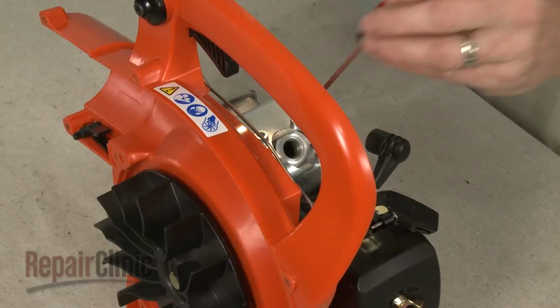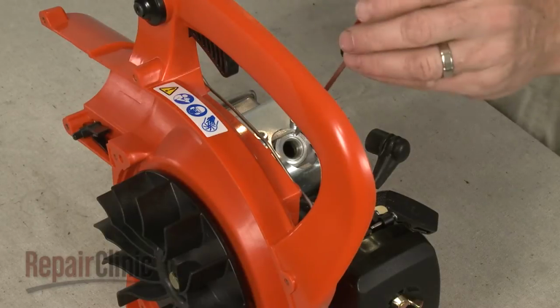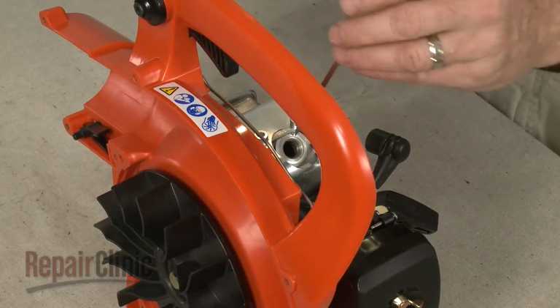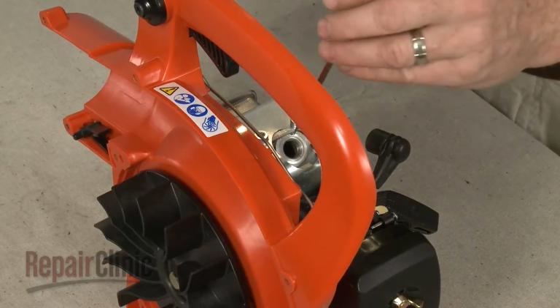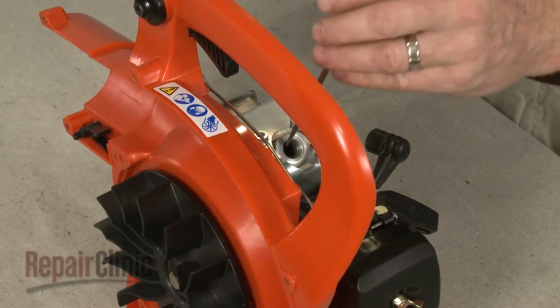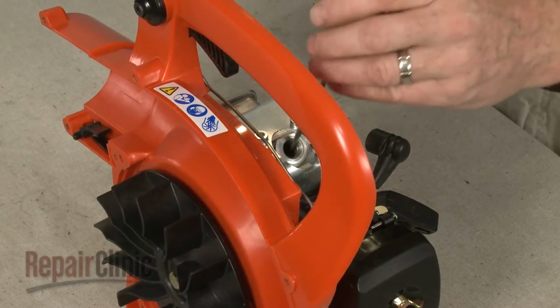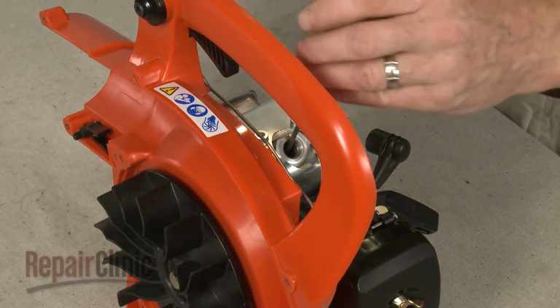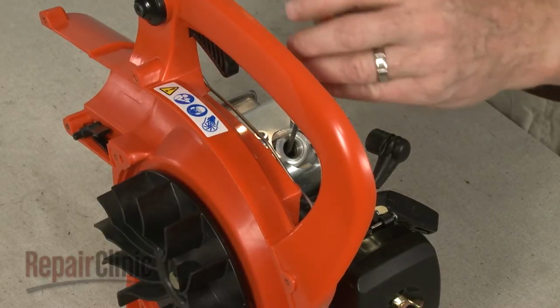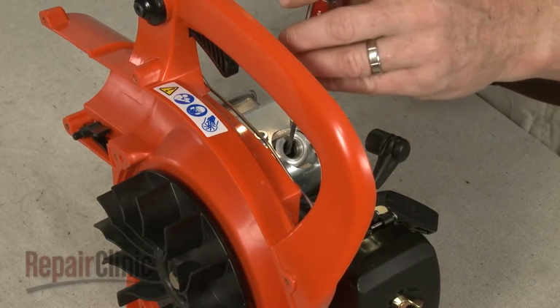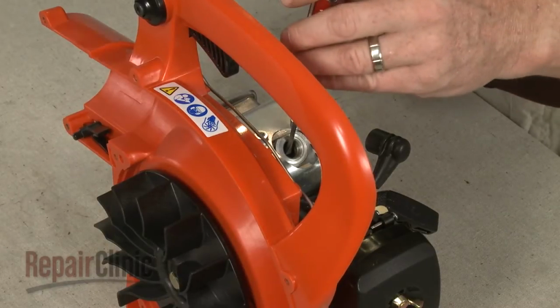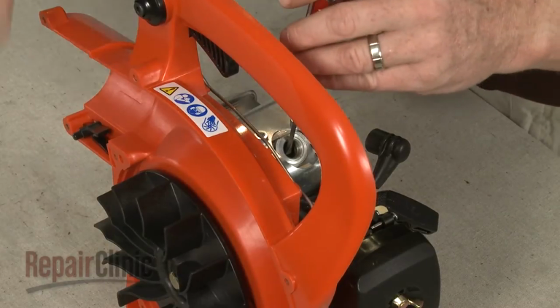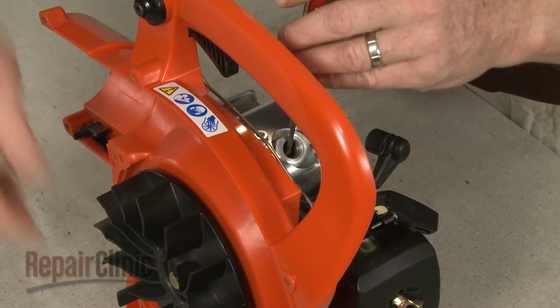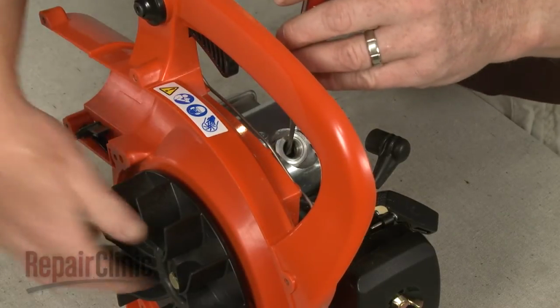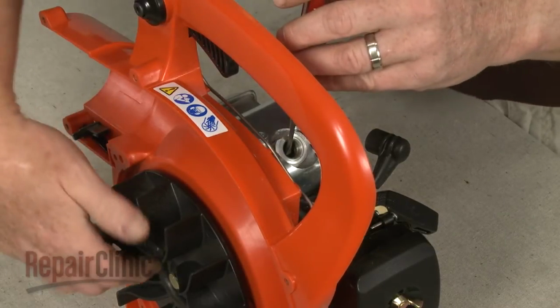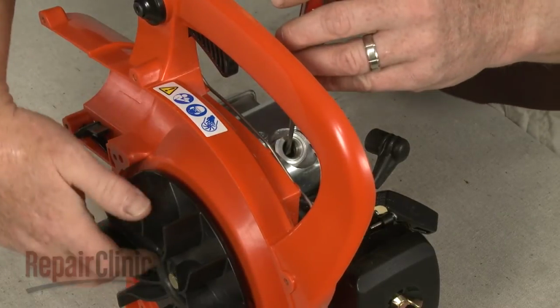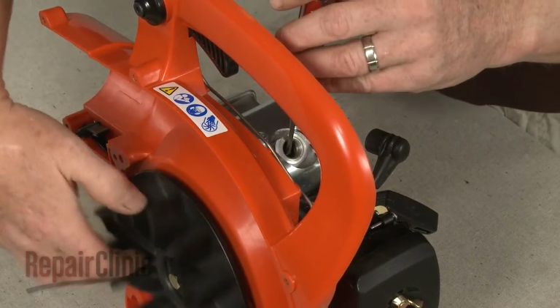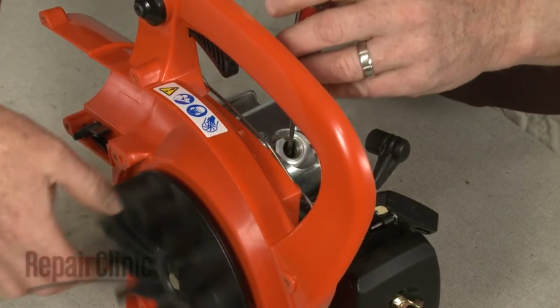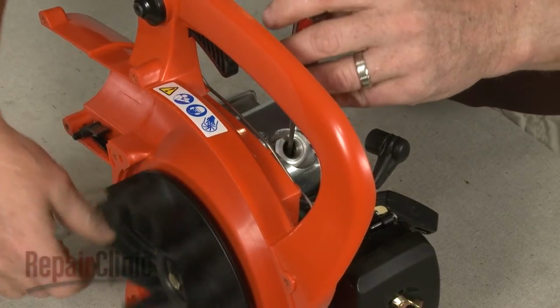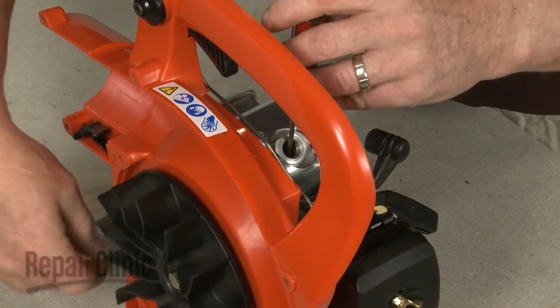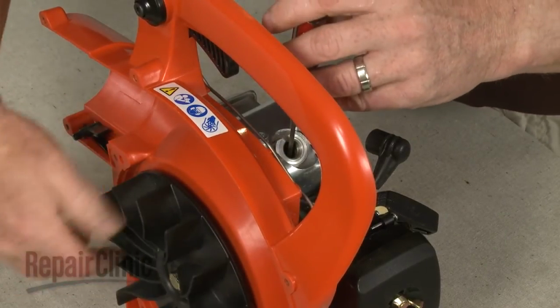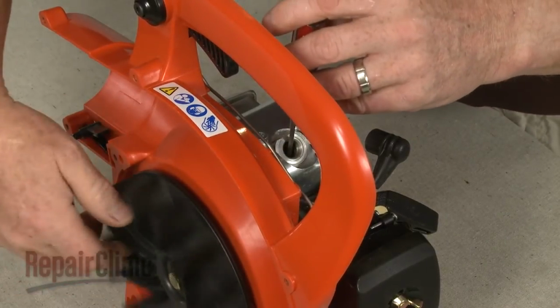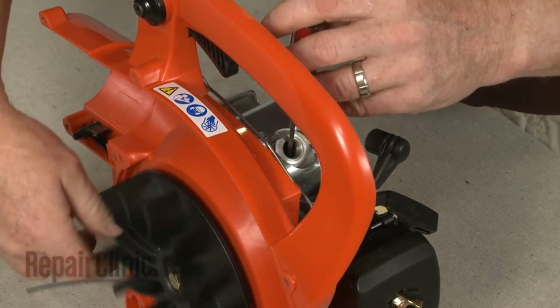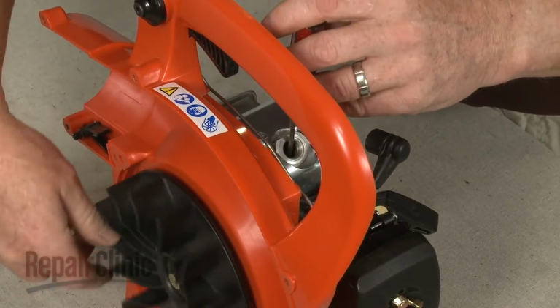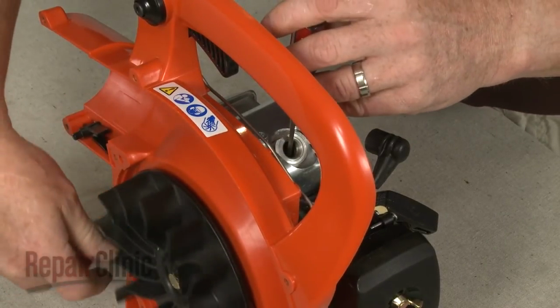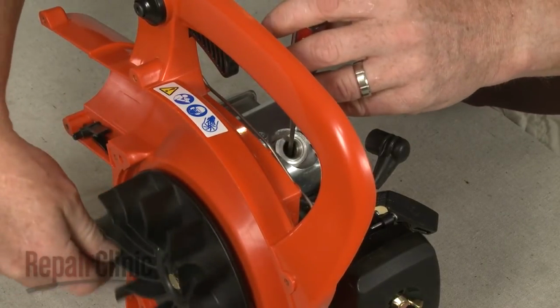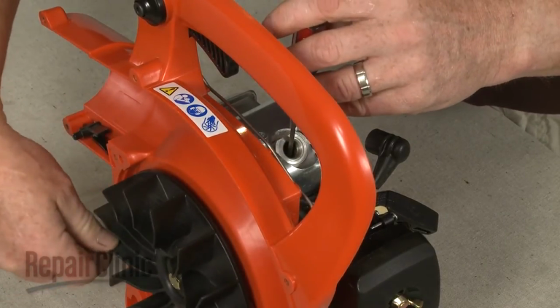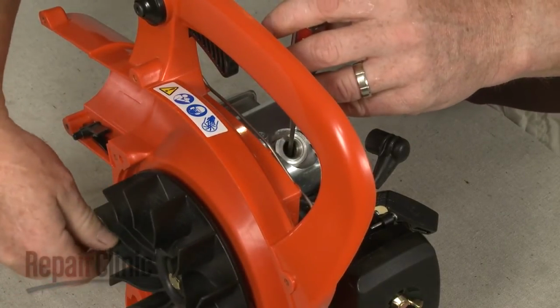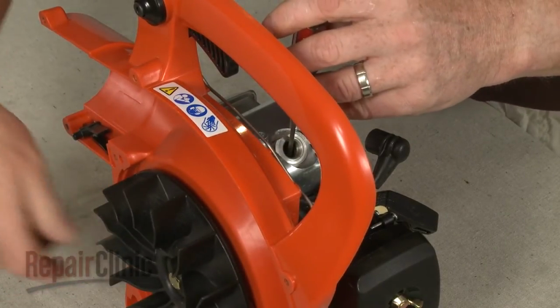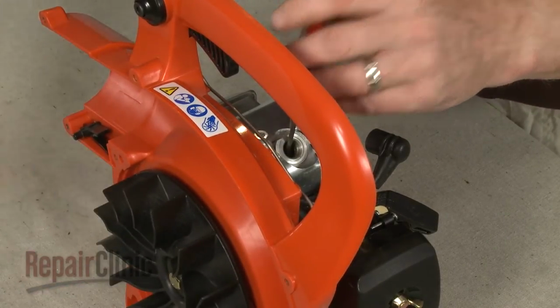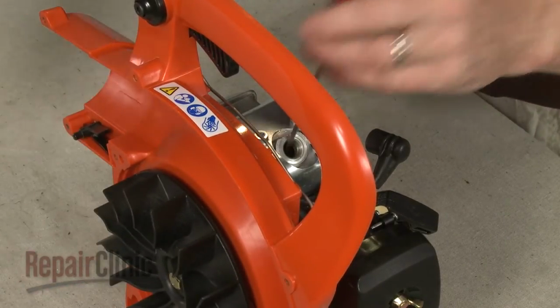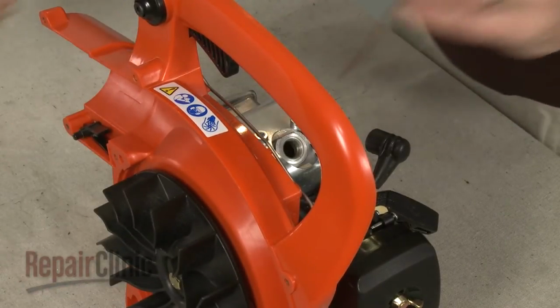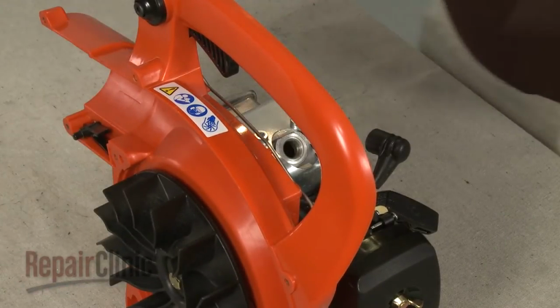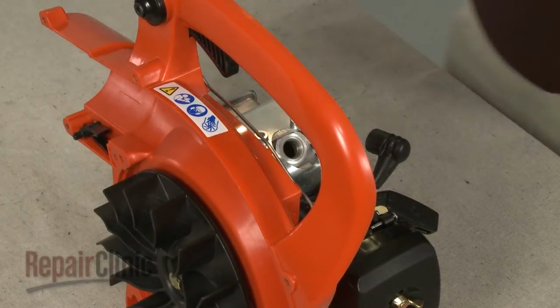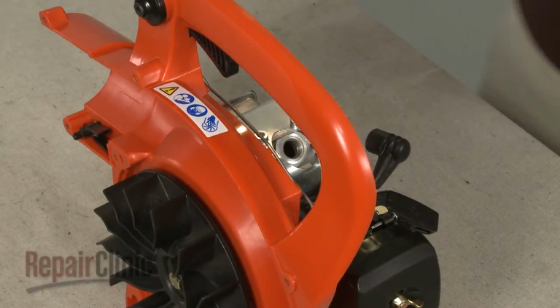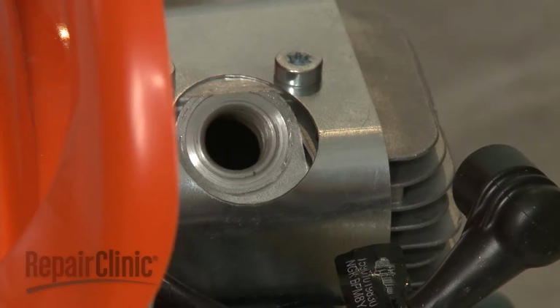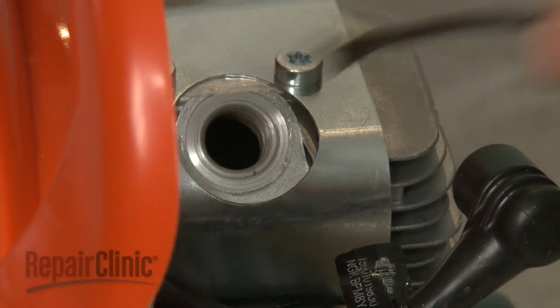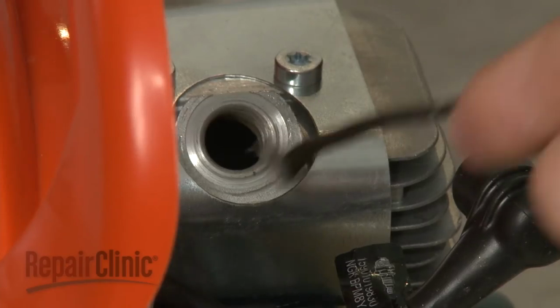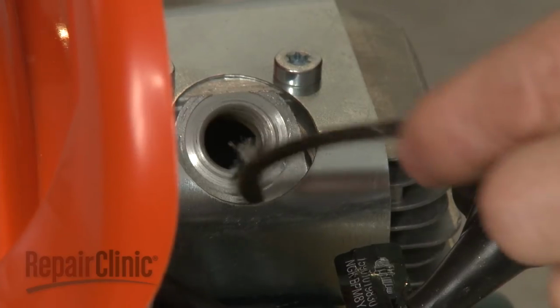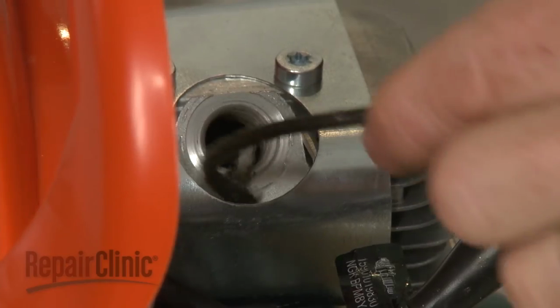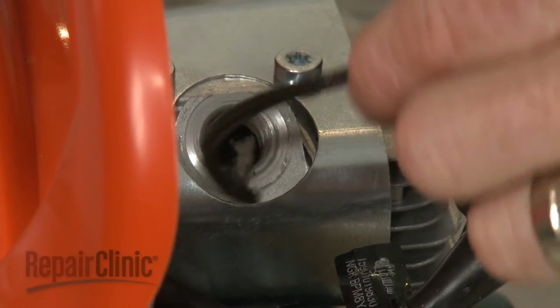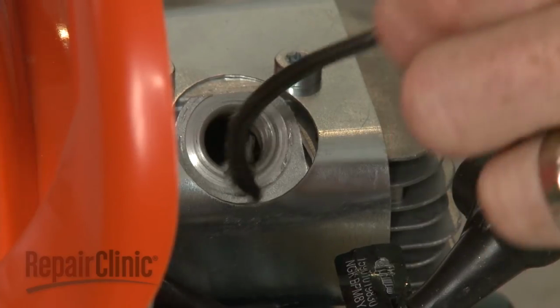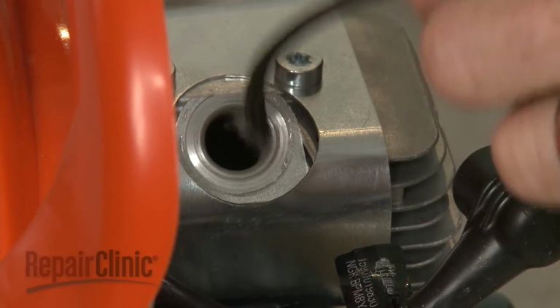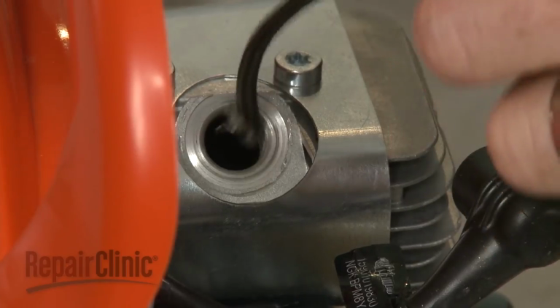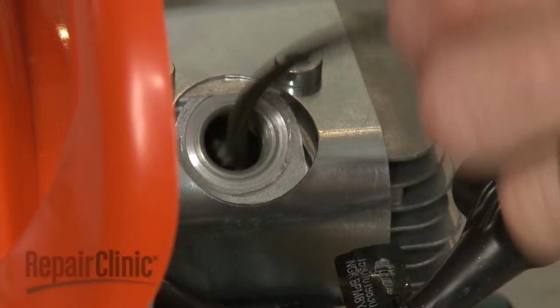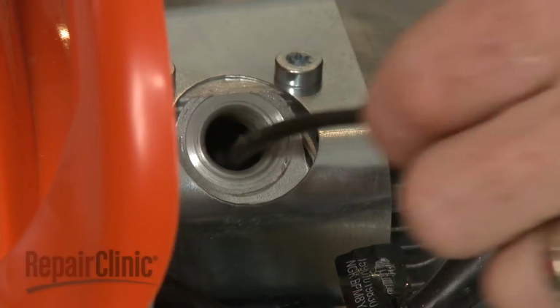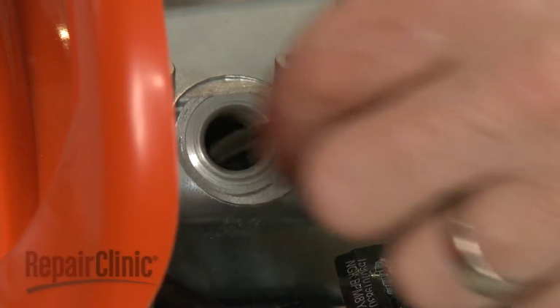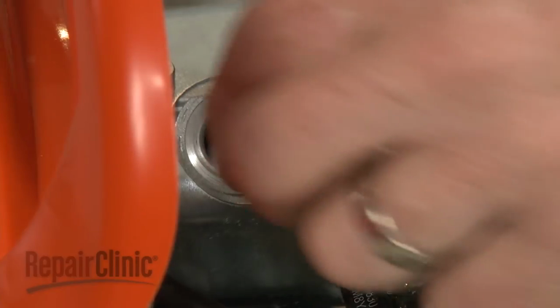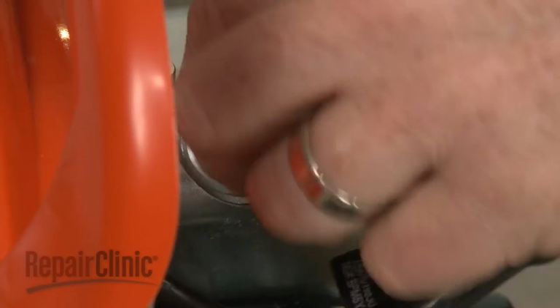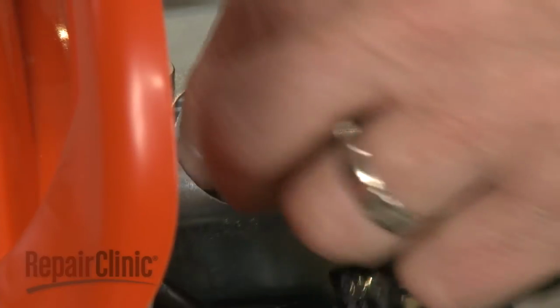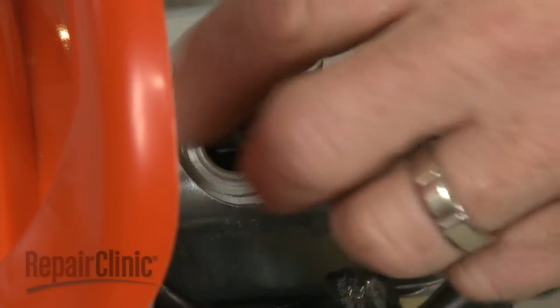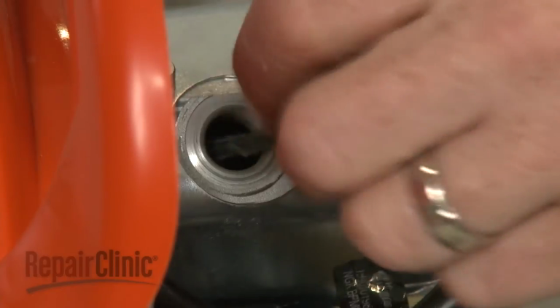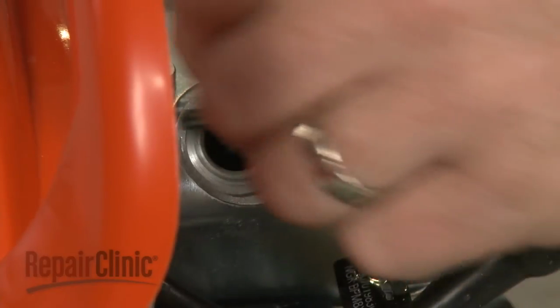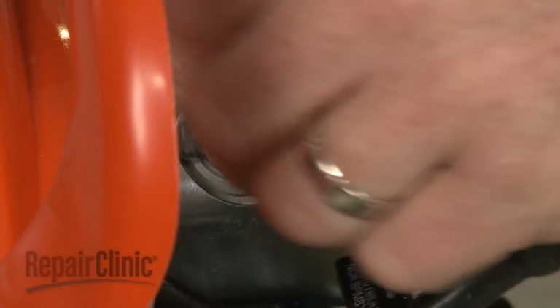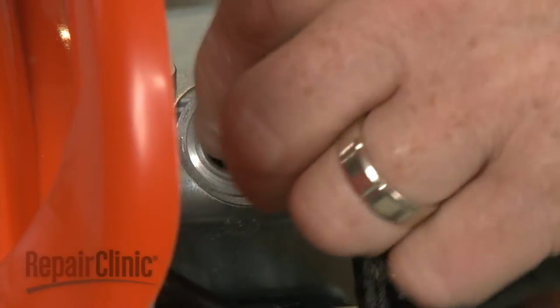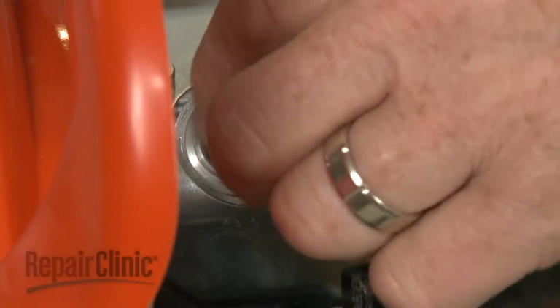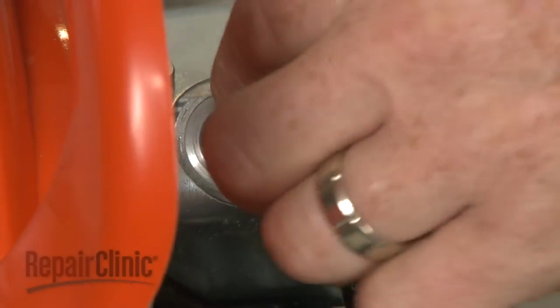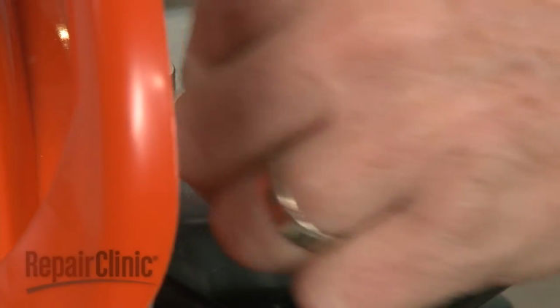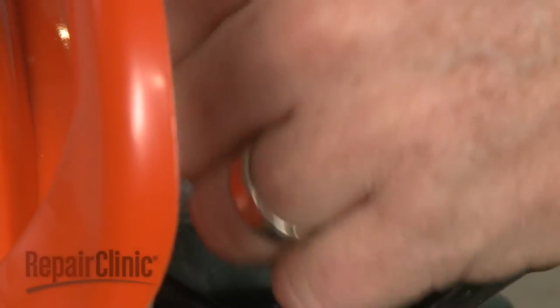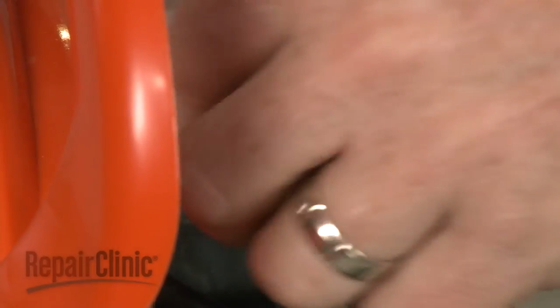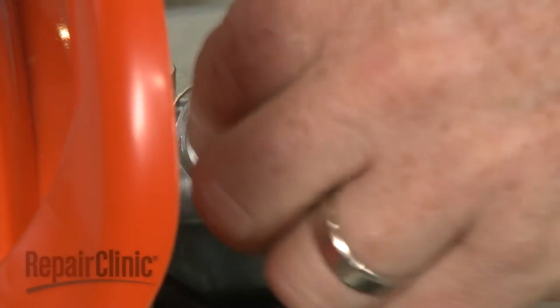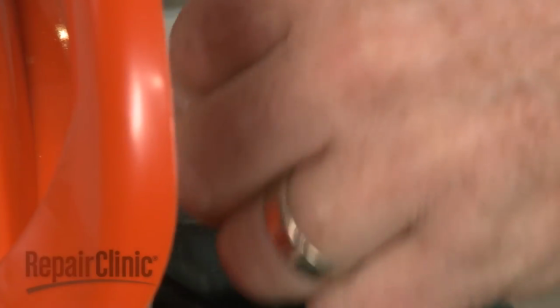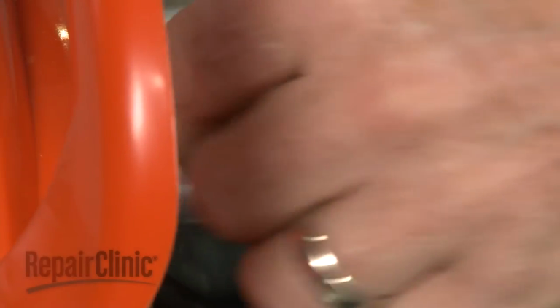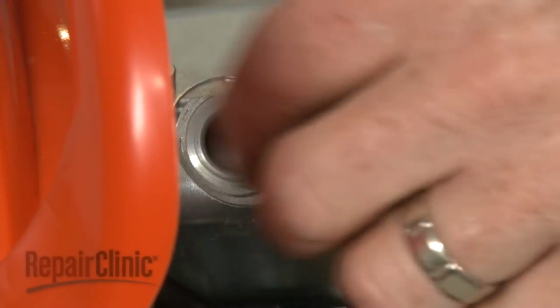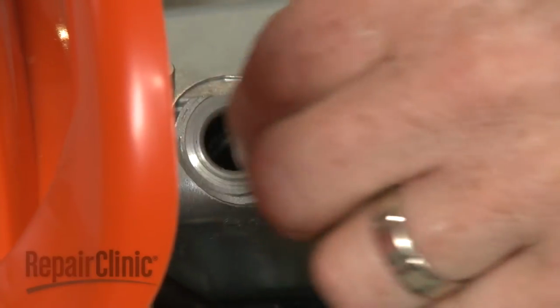Confirm that the piston is in the down position, then insert a cord into the cylinder to prevent the piston from moving.